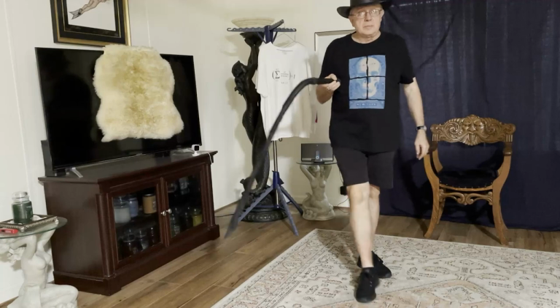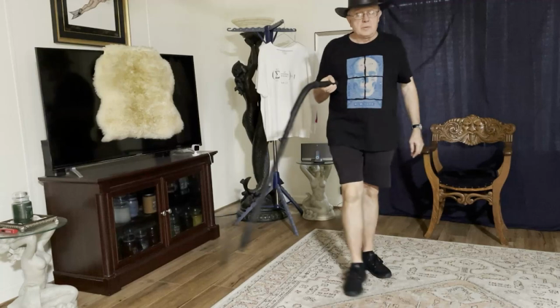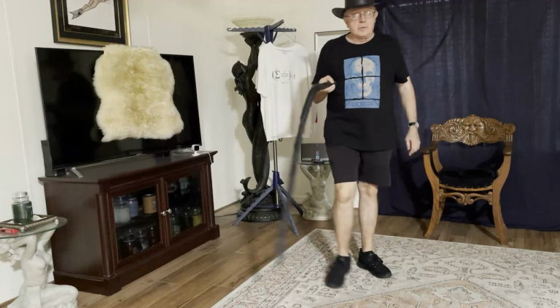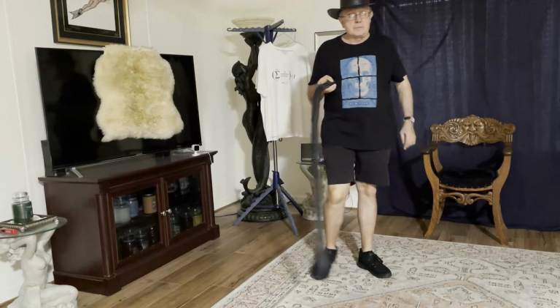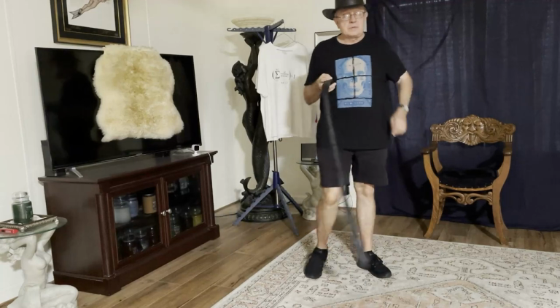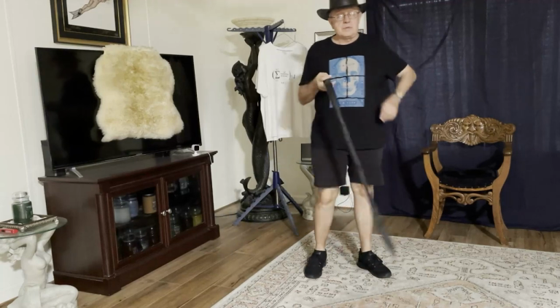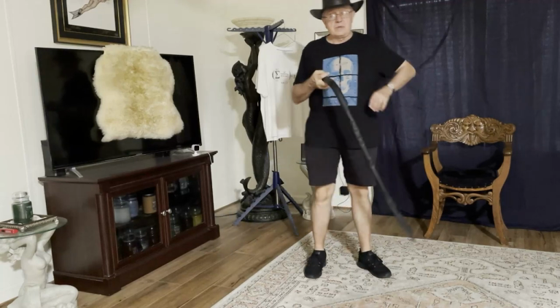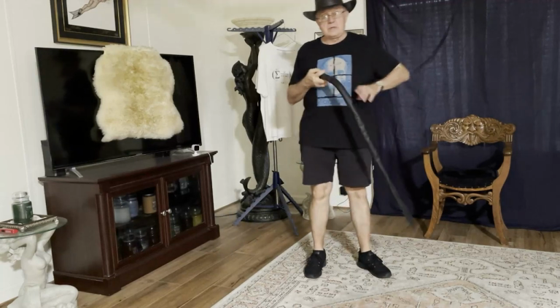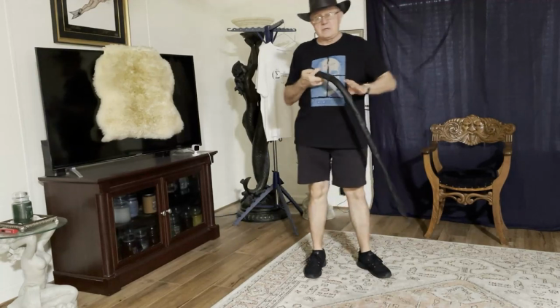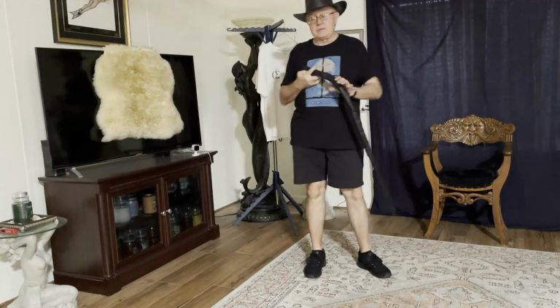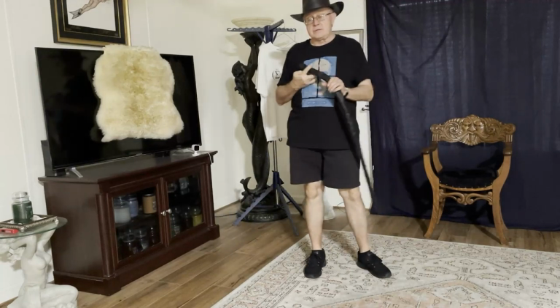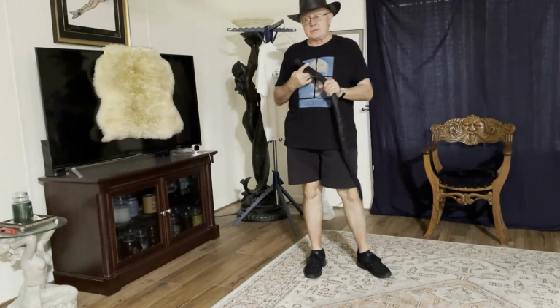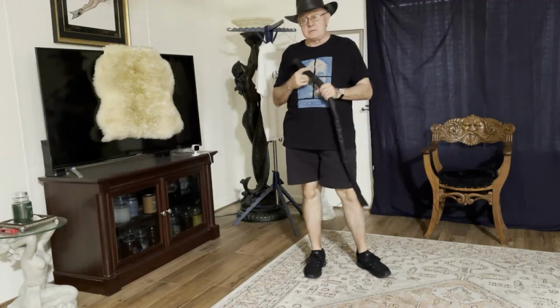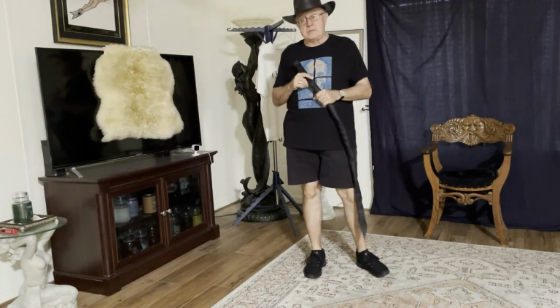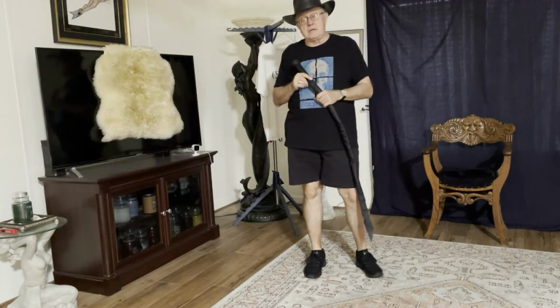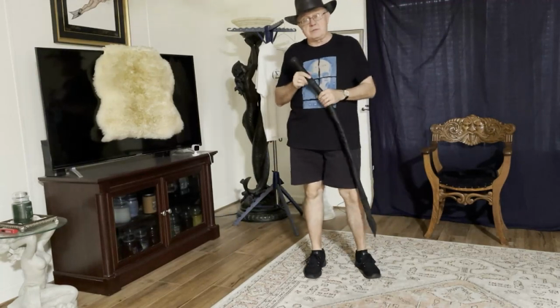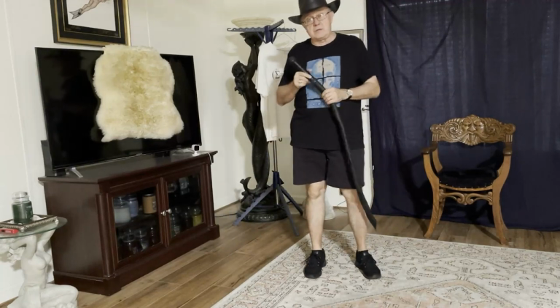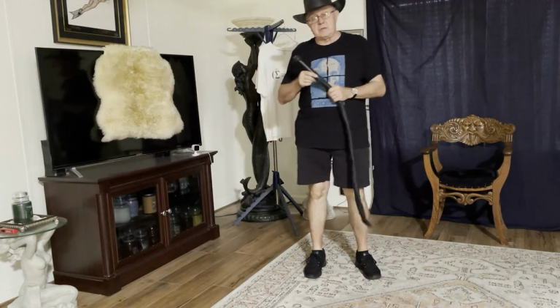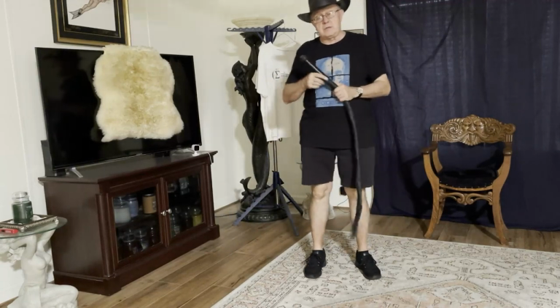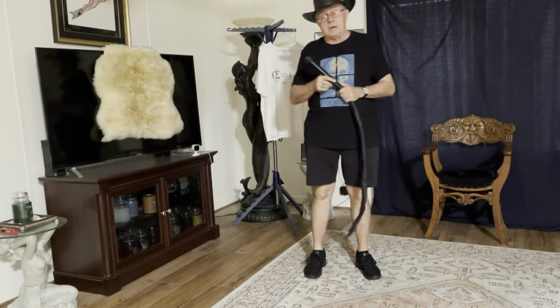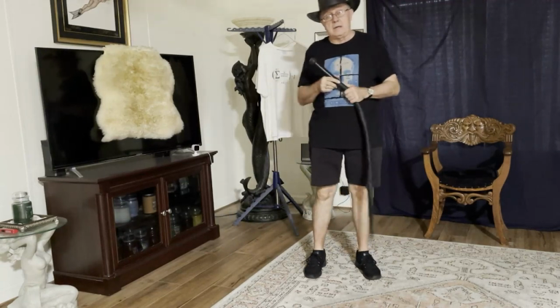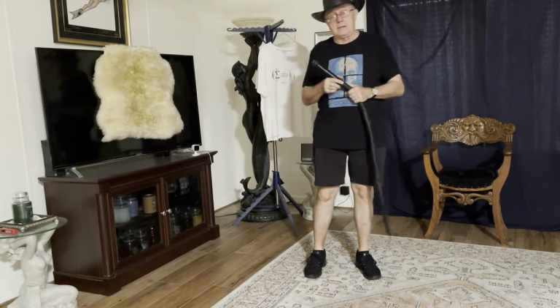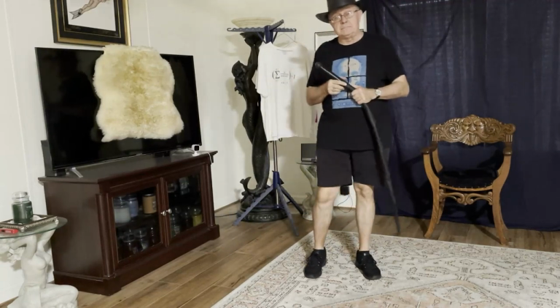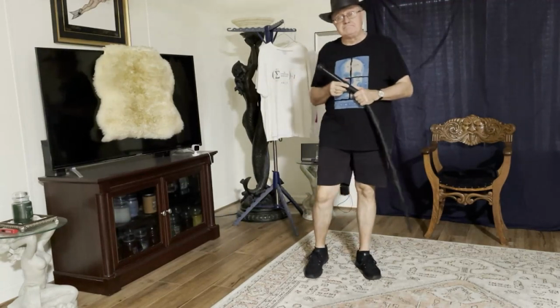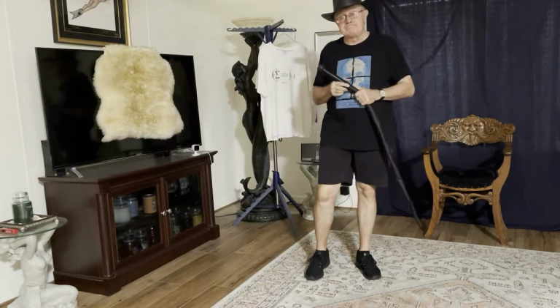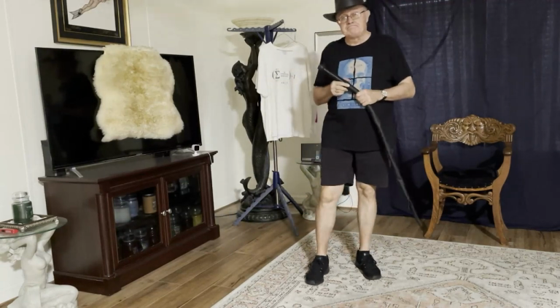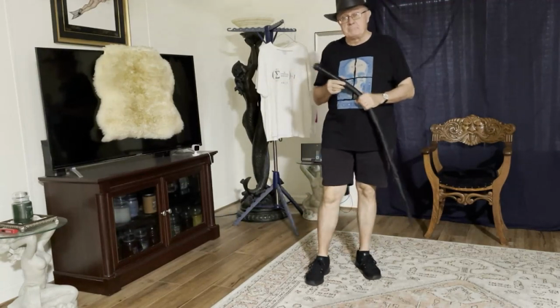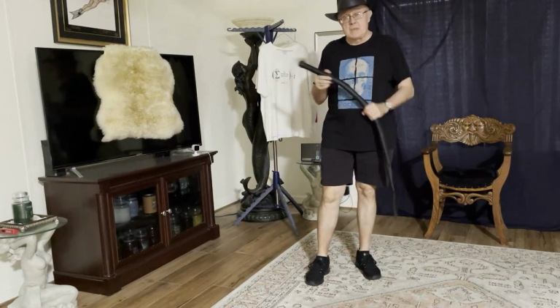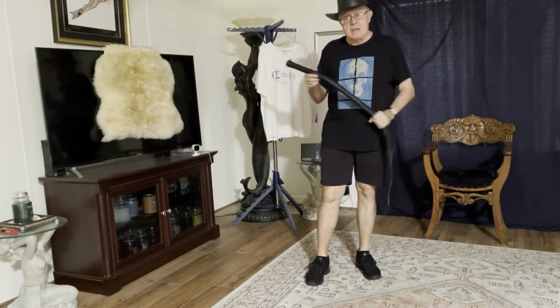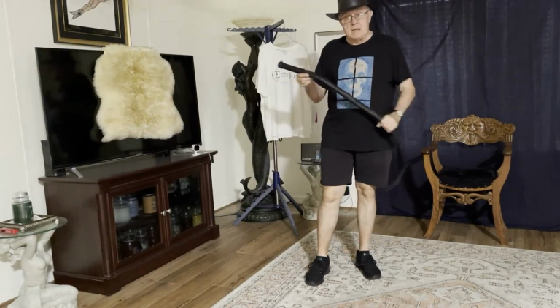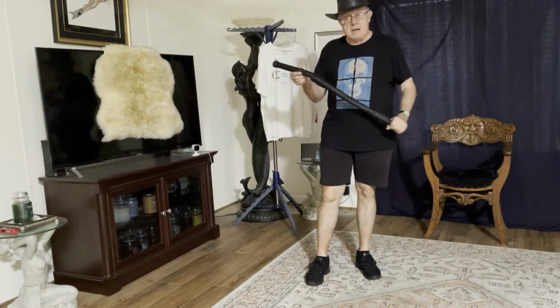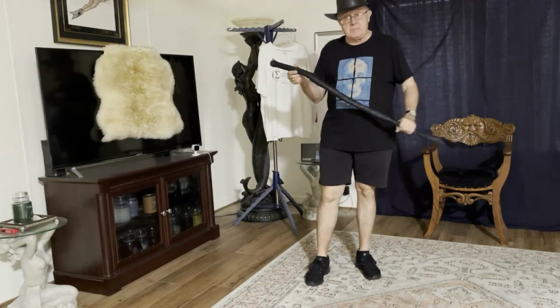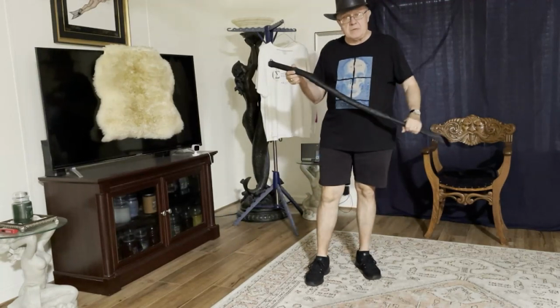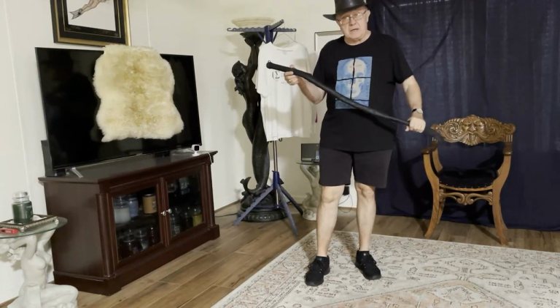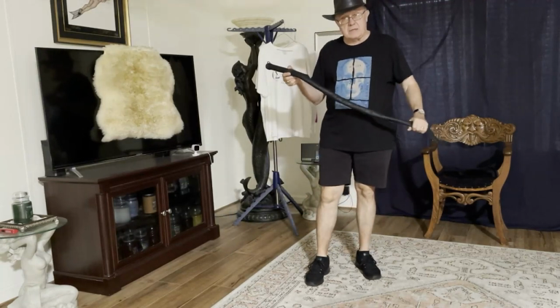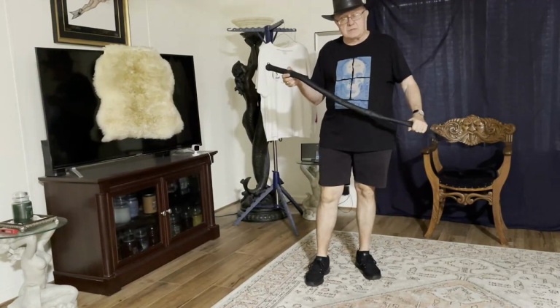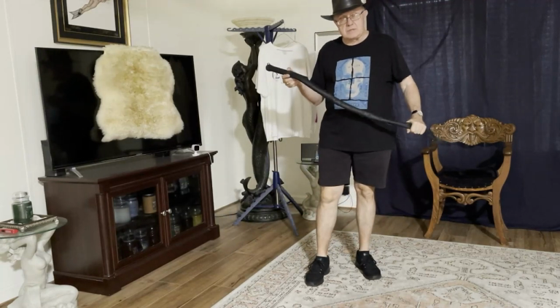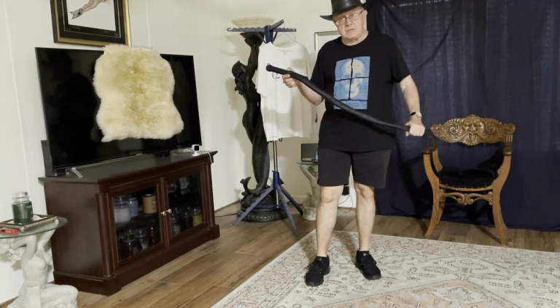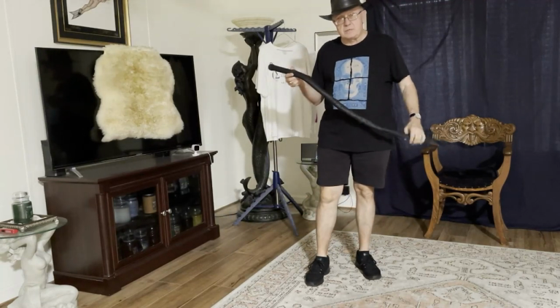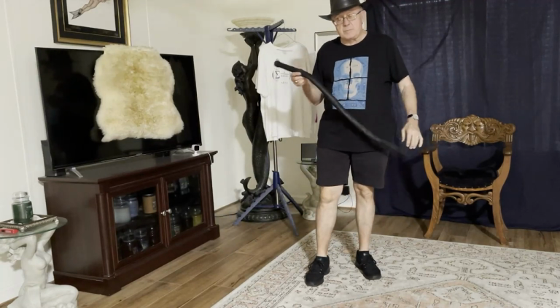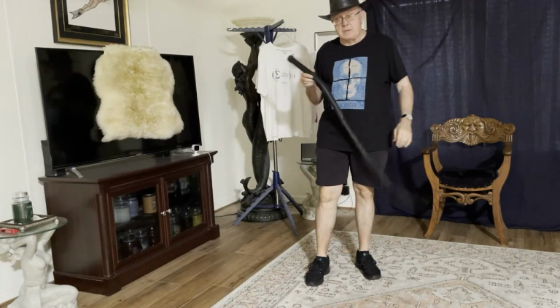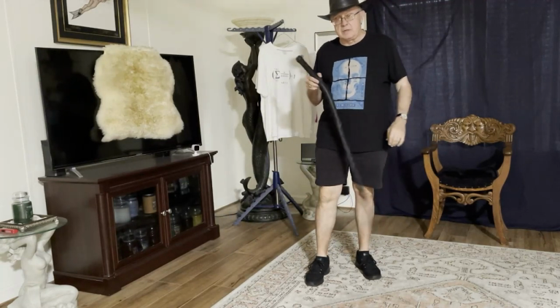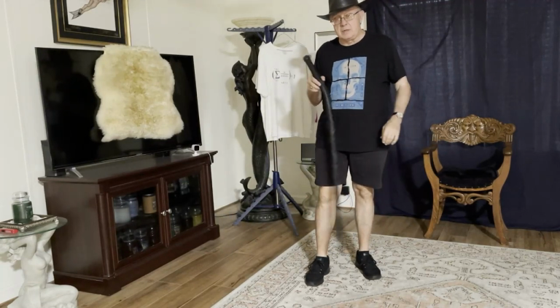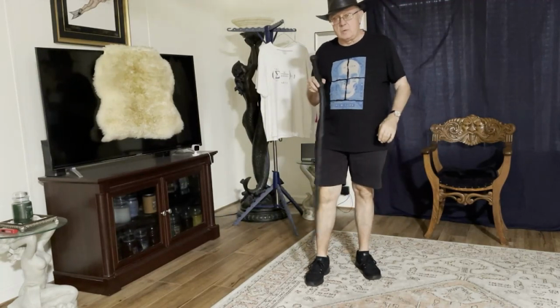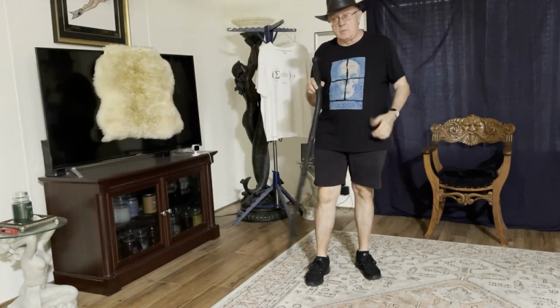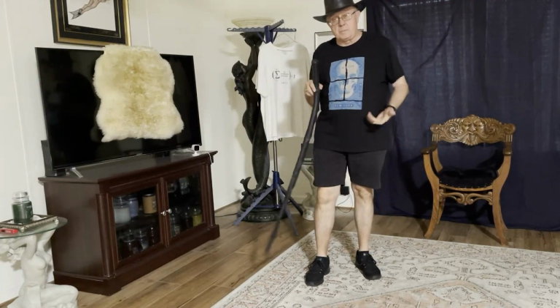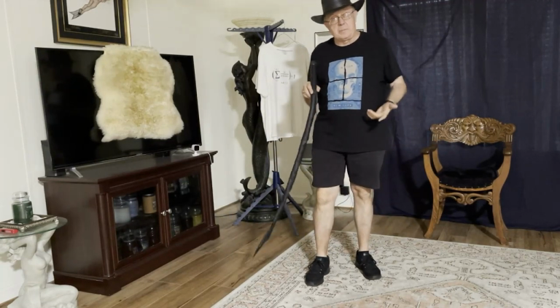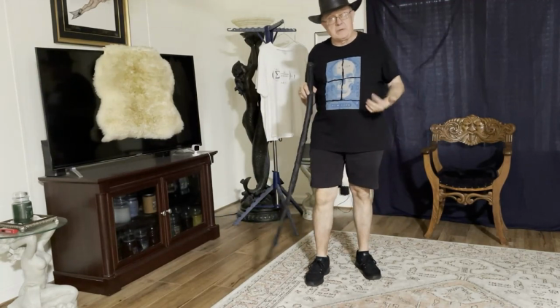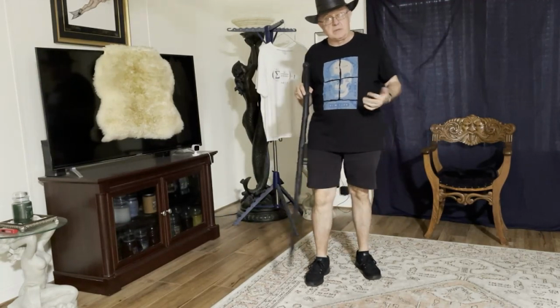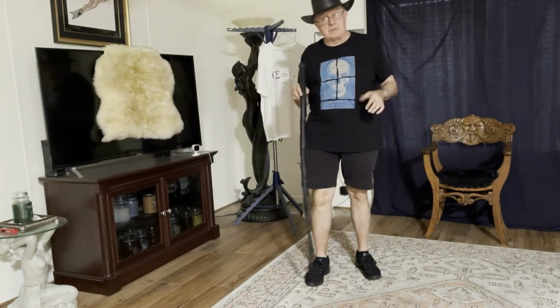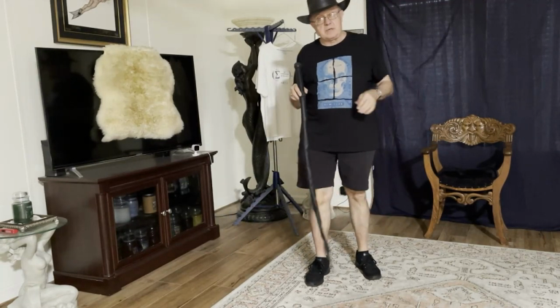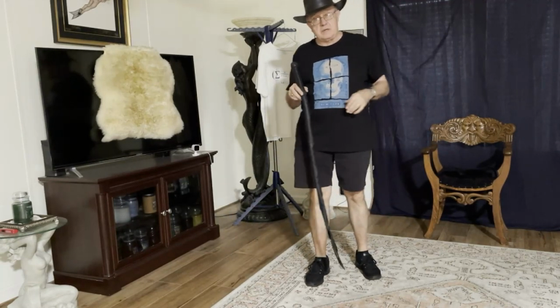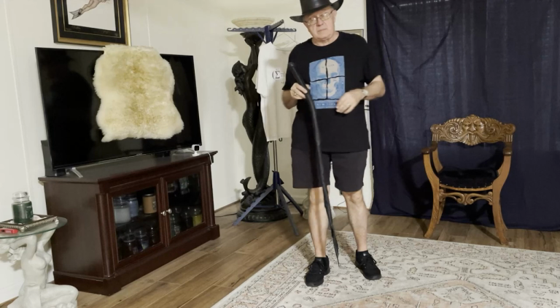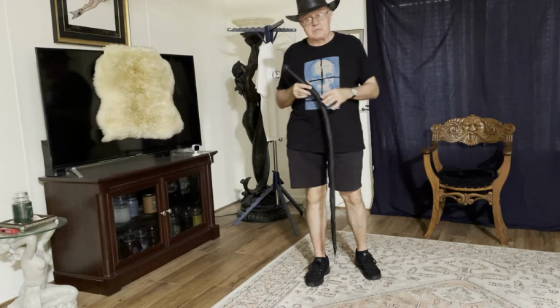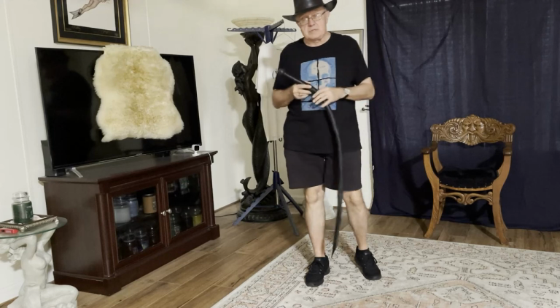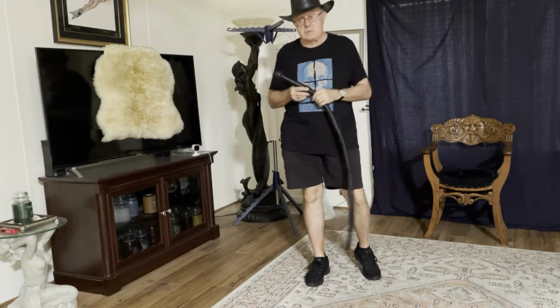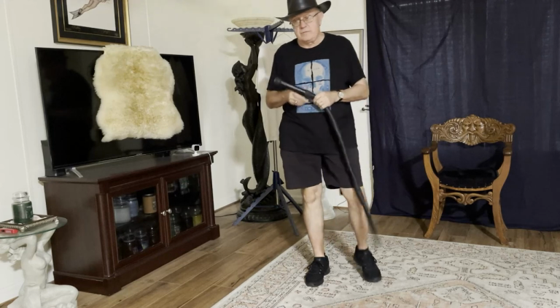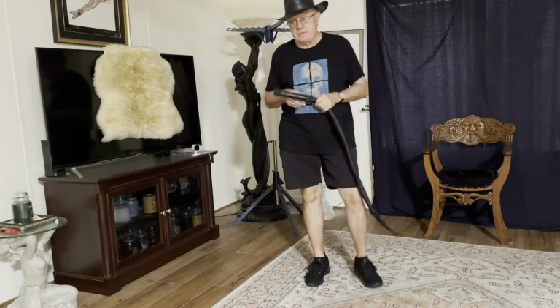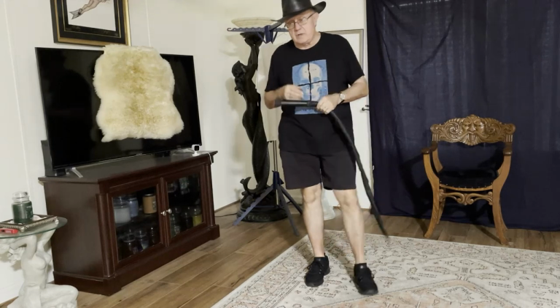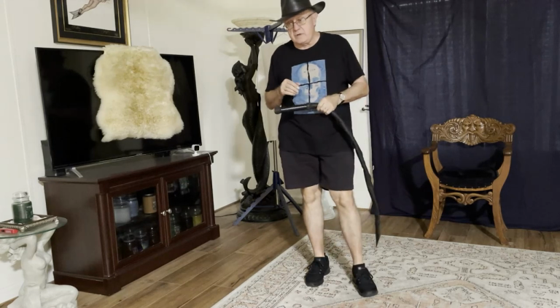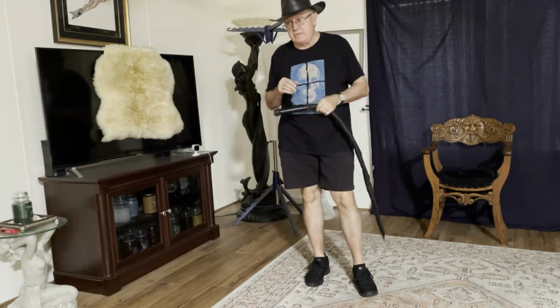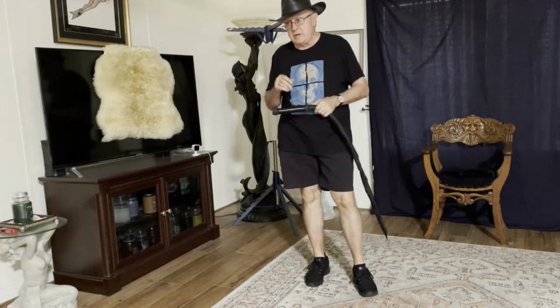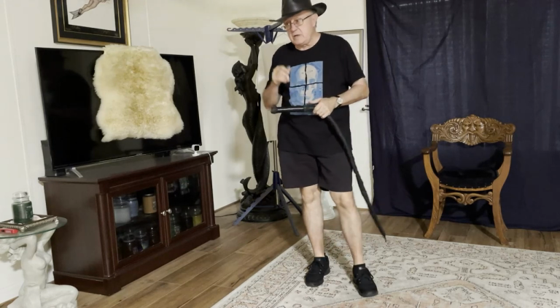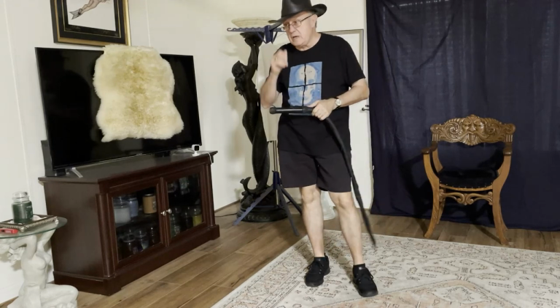Welcome to Whips in the Dungeon. I'm Dex, and it's been a little bit of time since we've done a video.